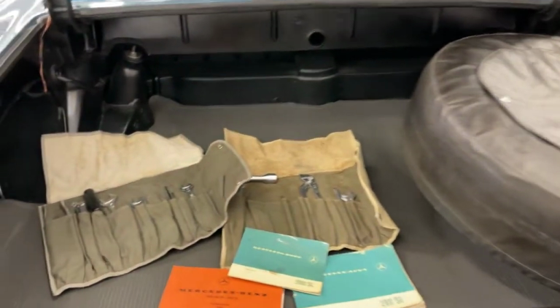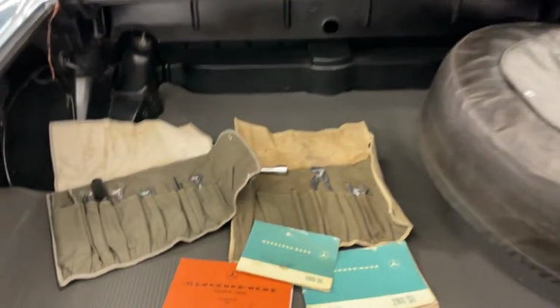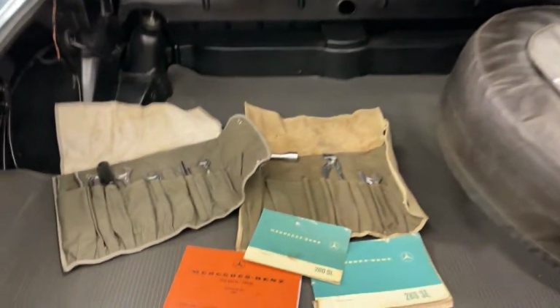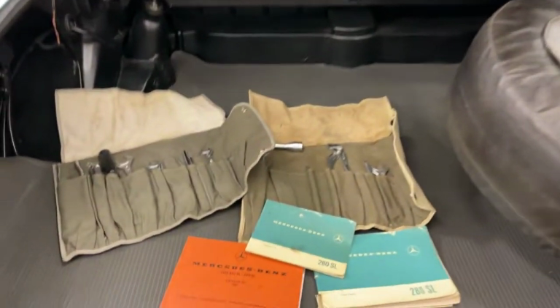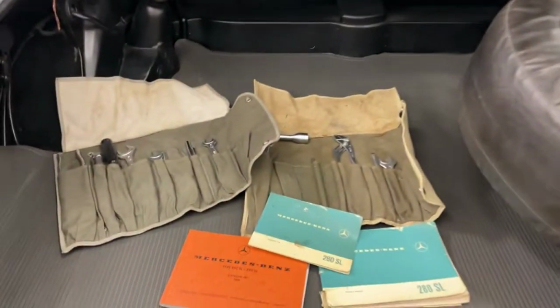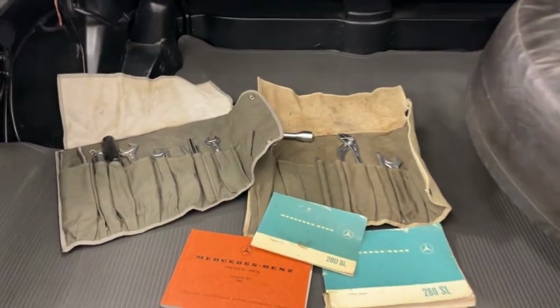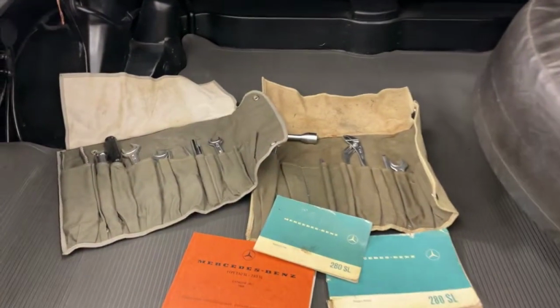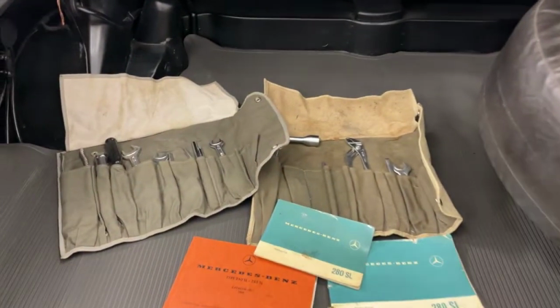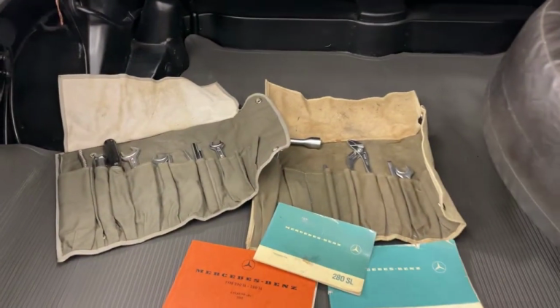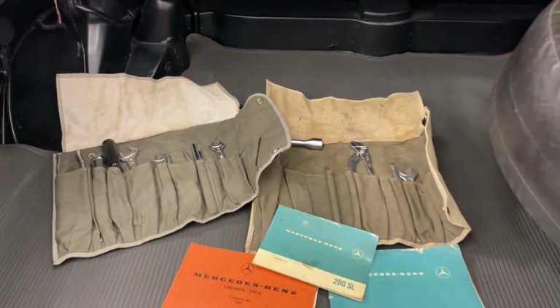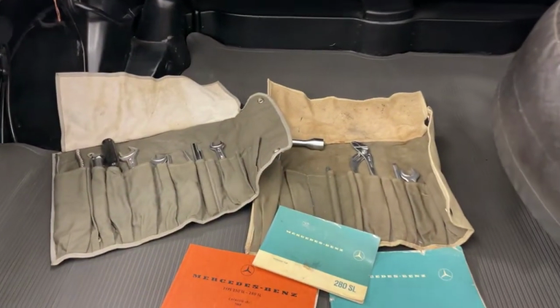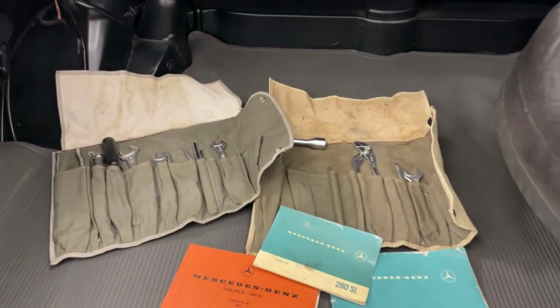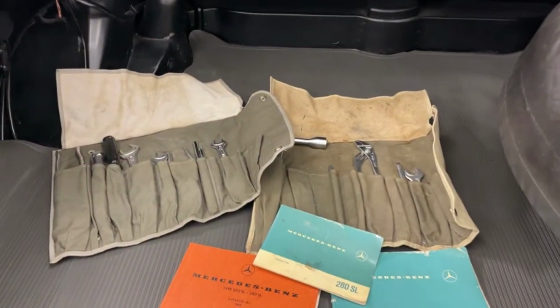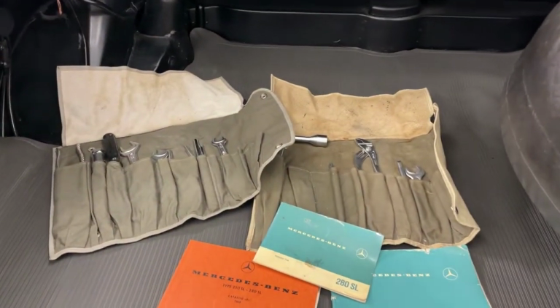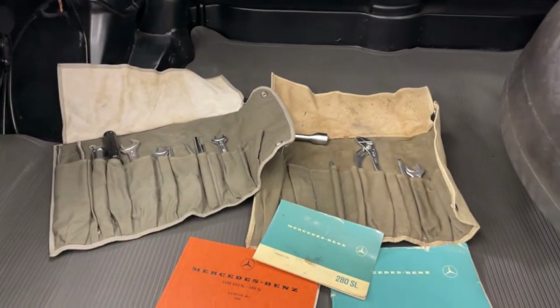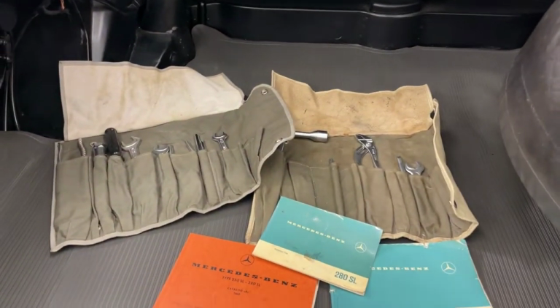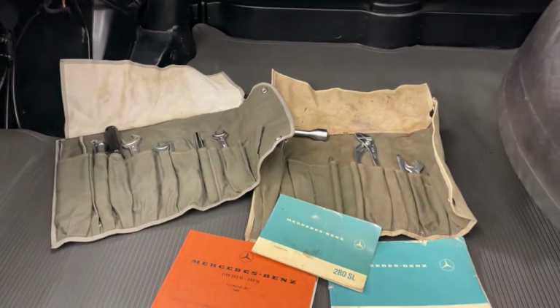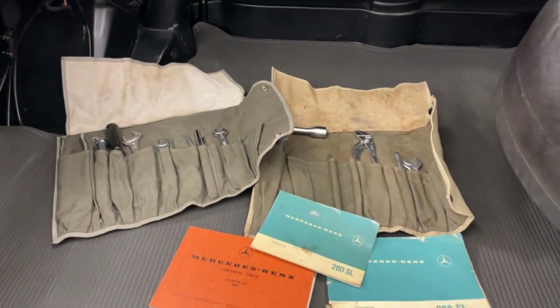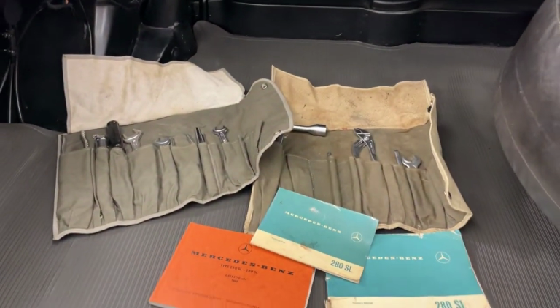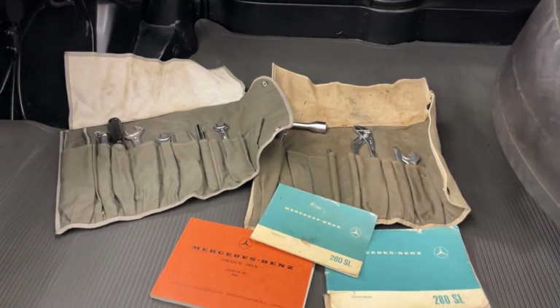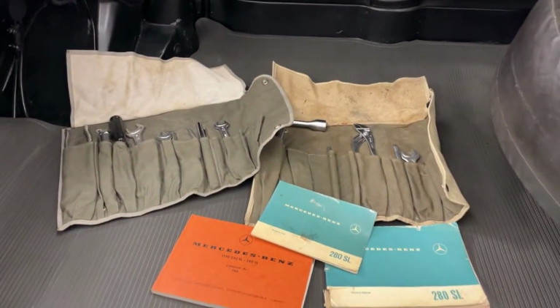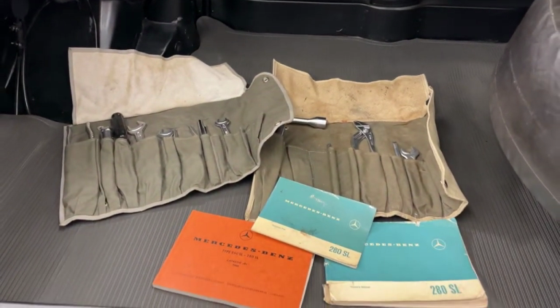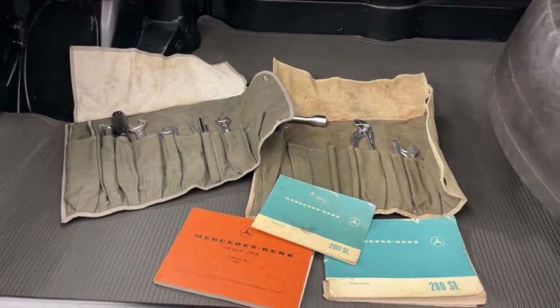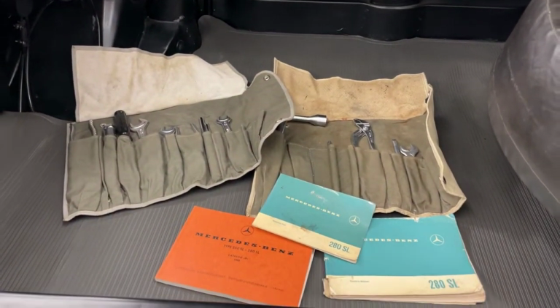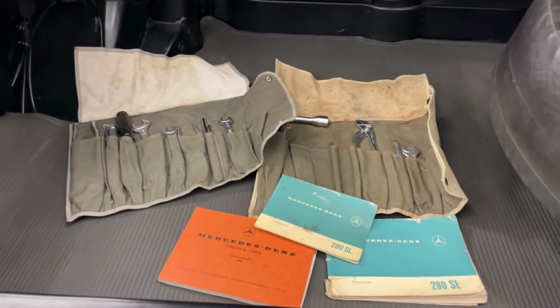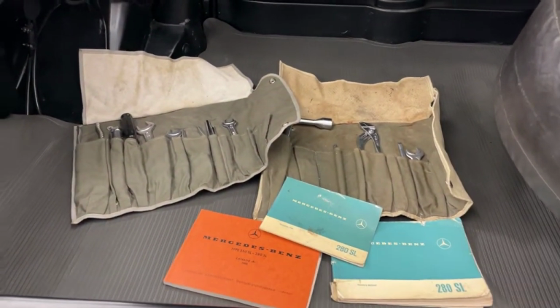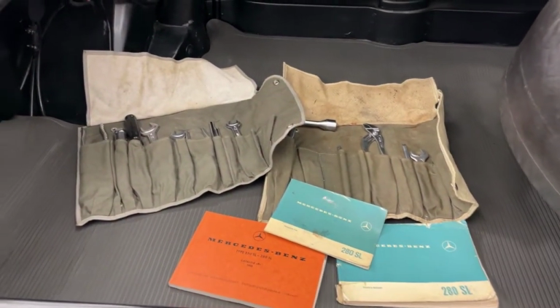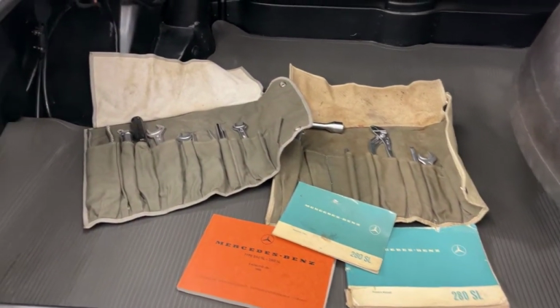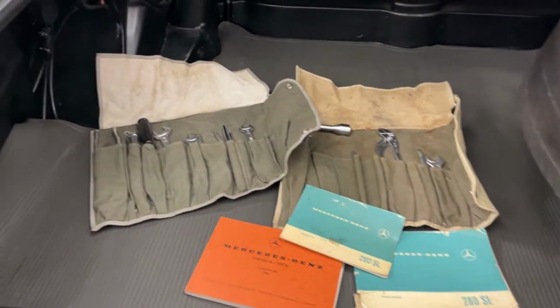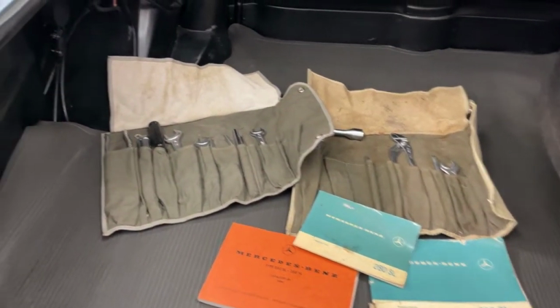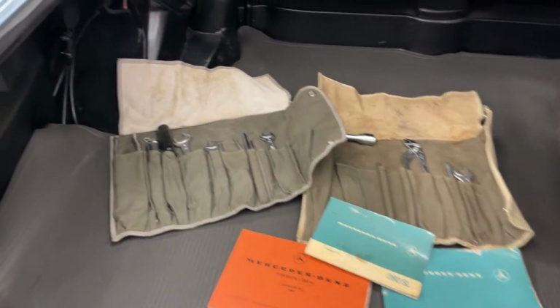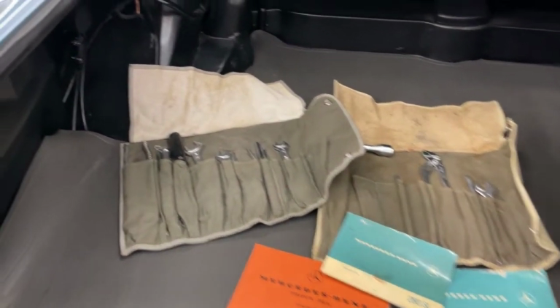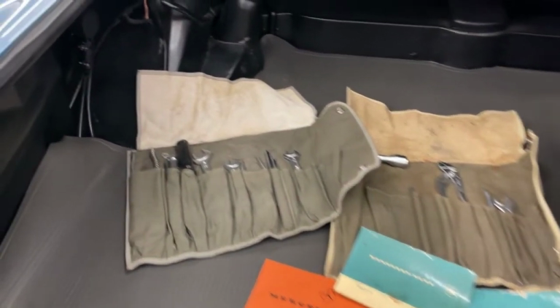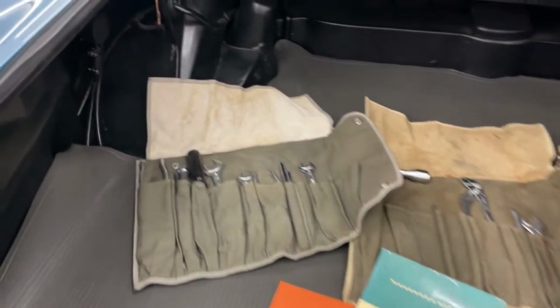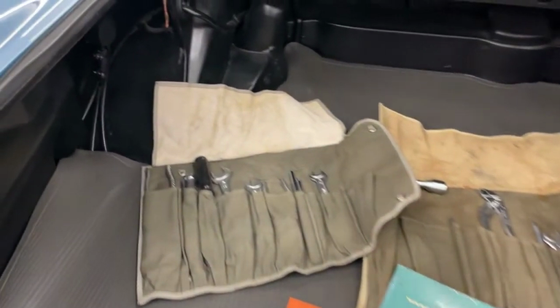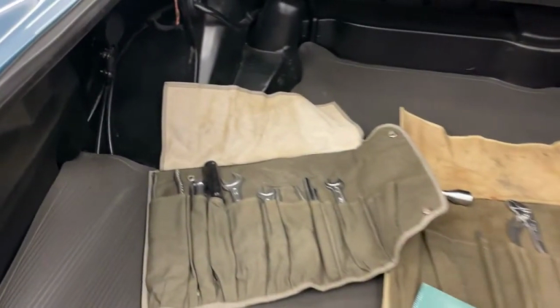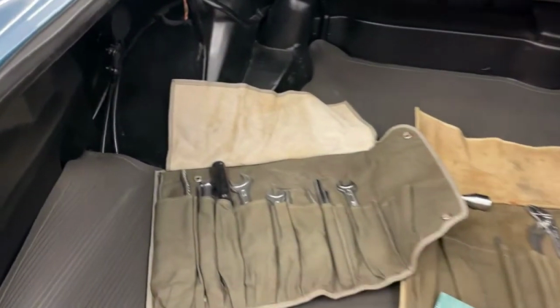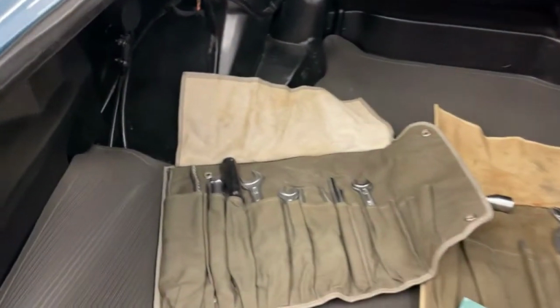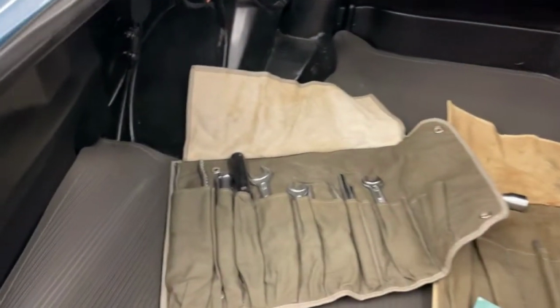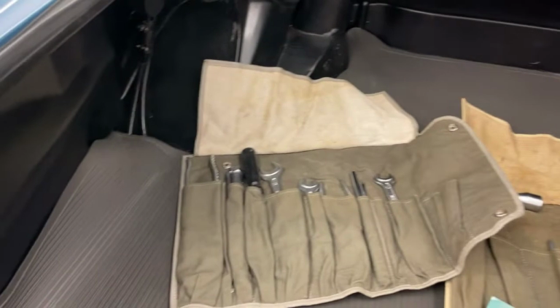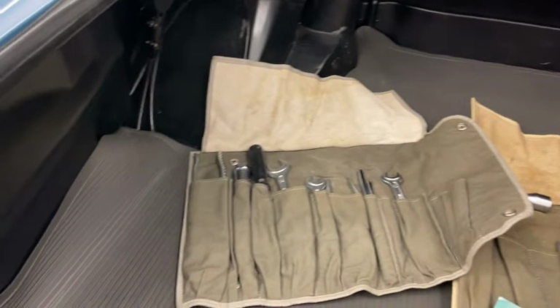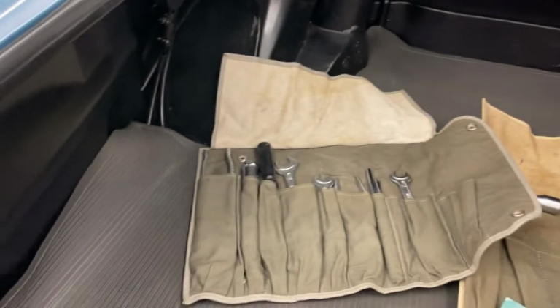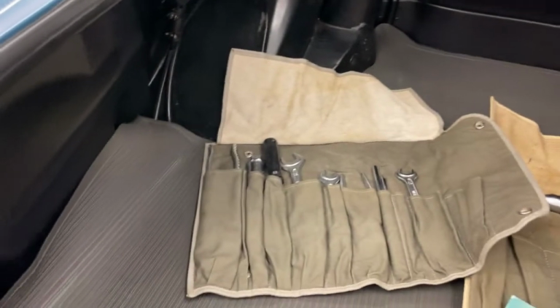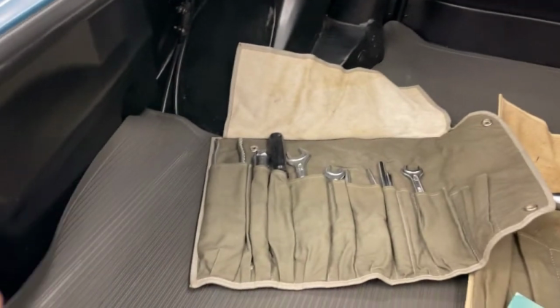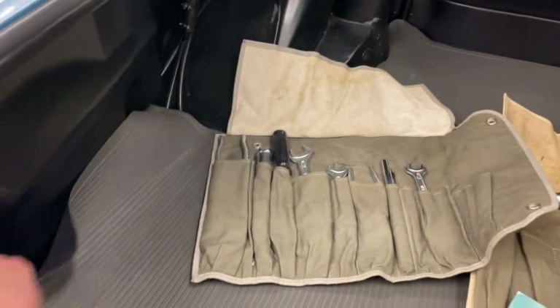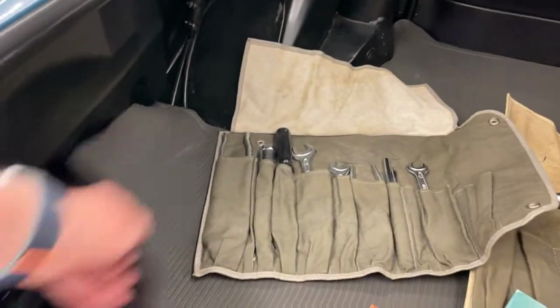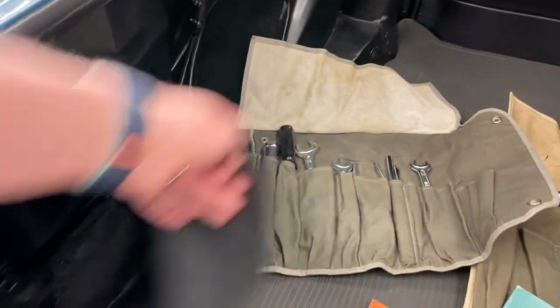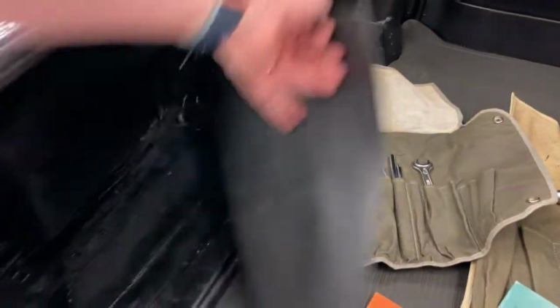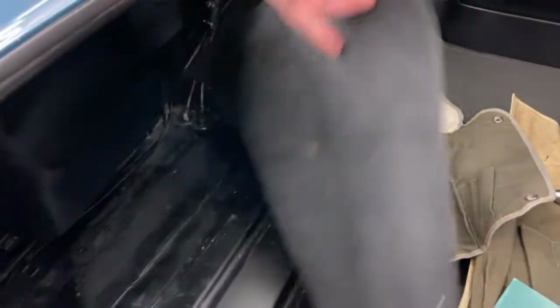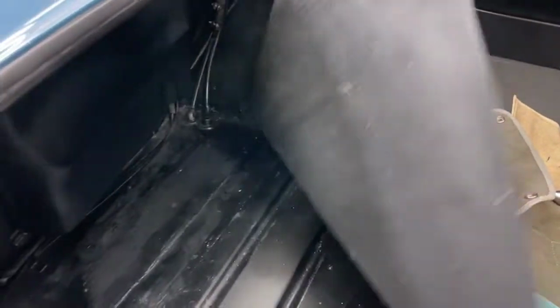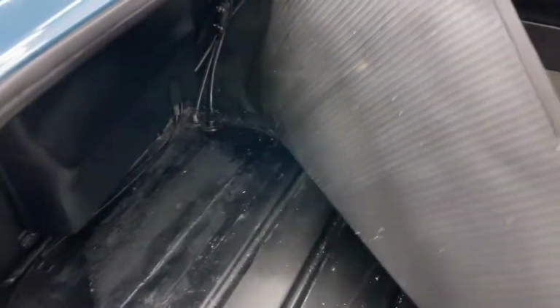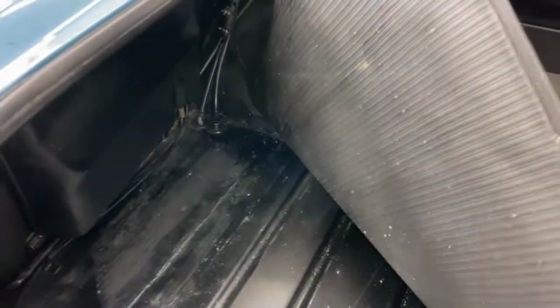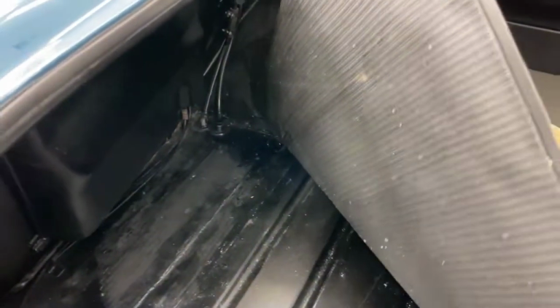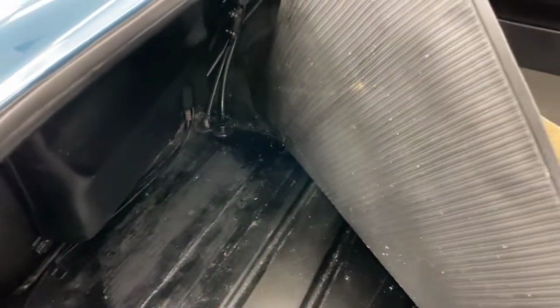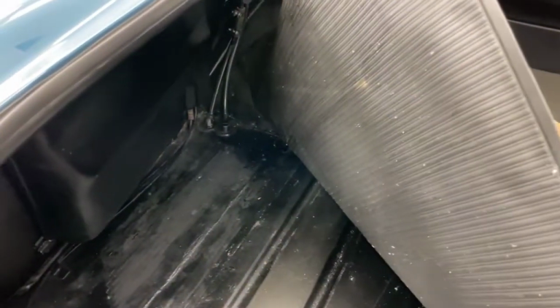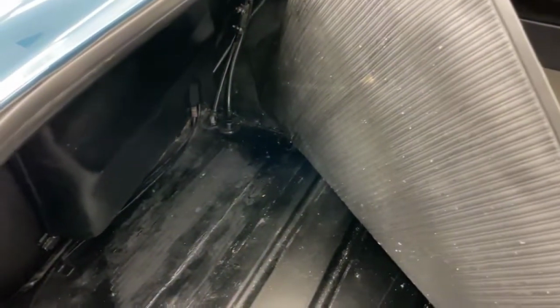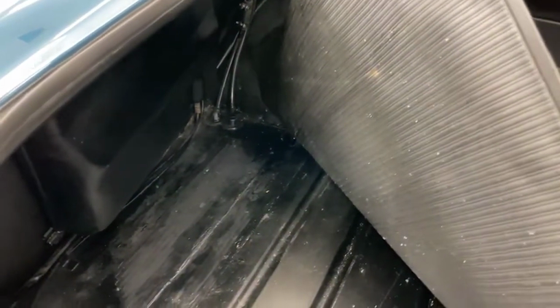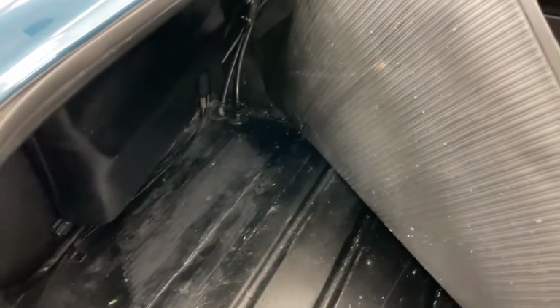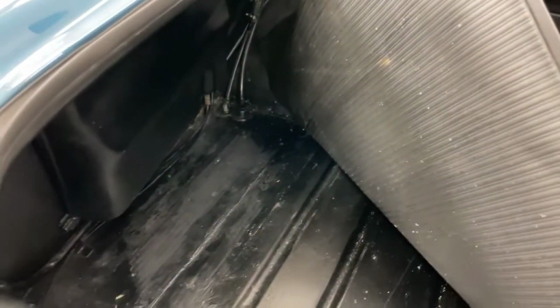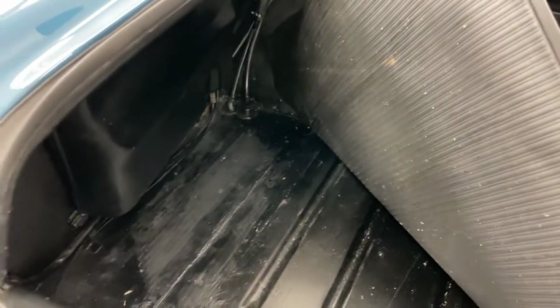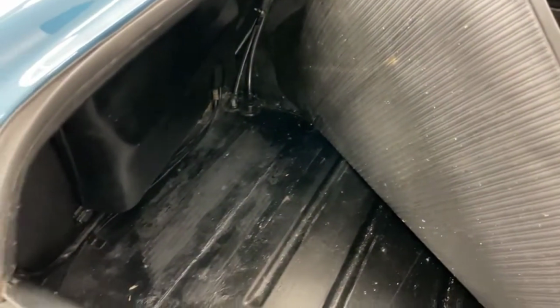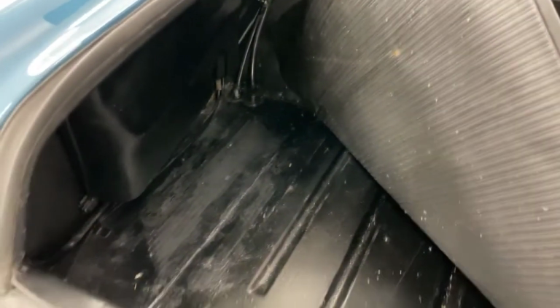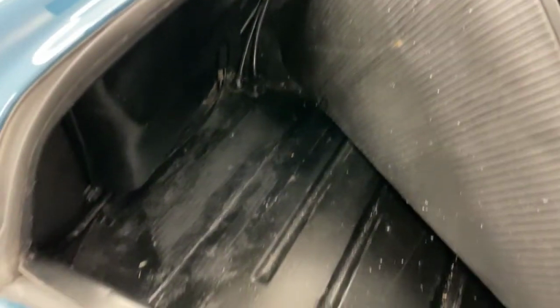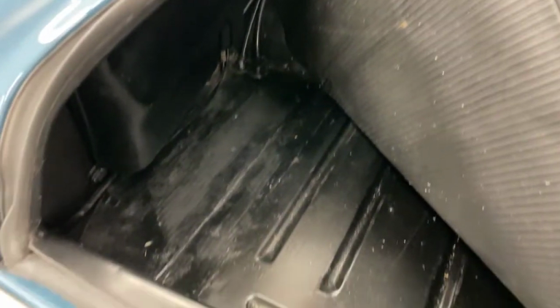Two sets of tools, some books, and zero rust under here, which is very nice.